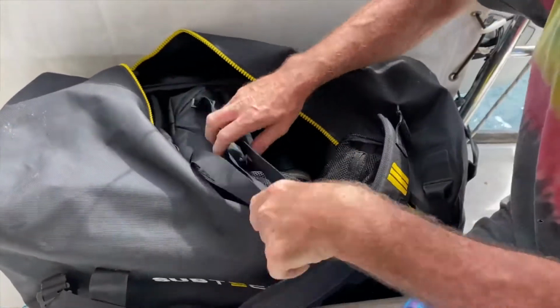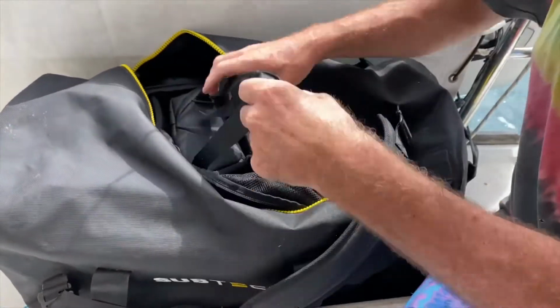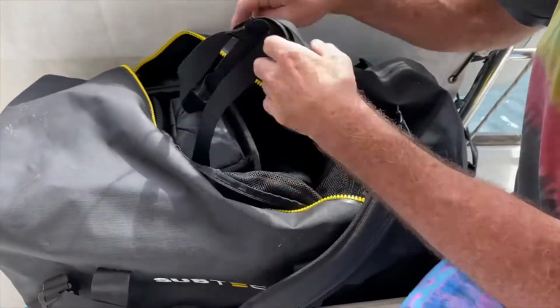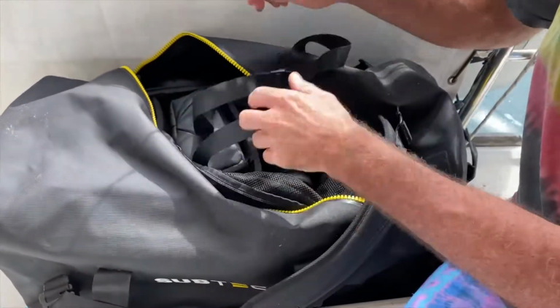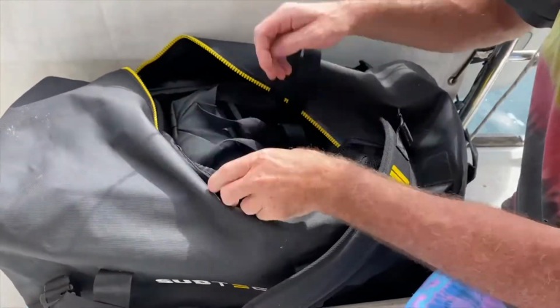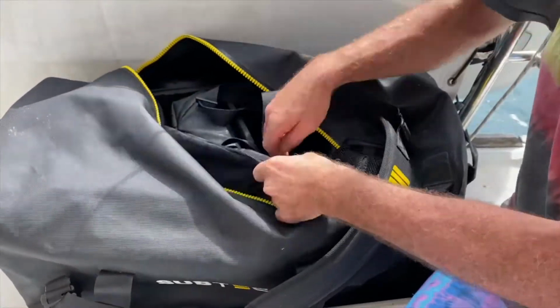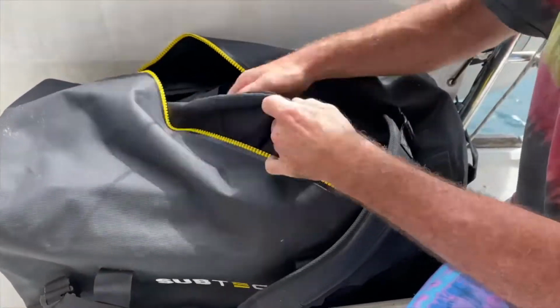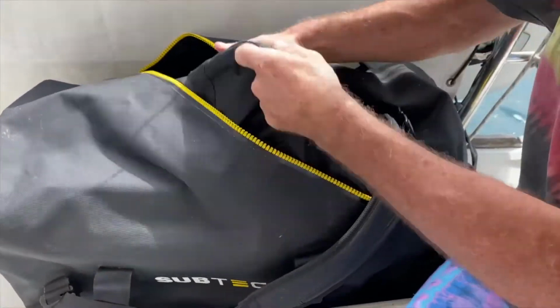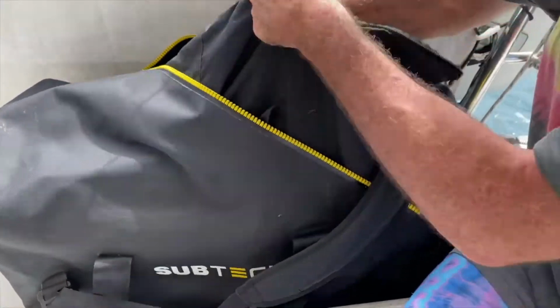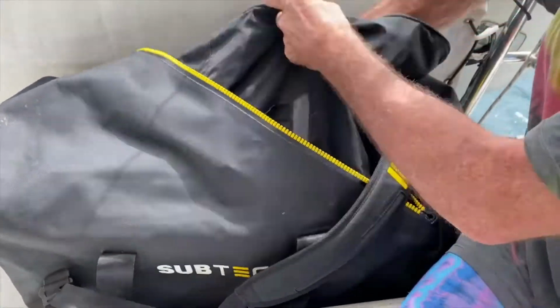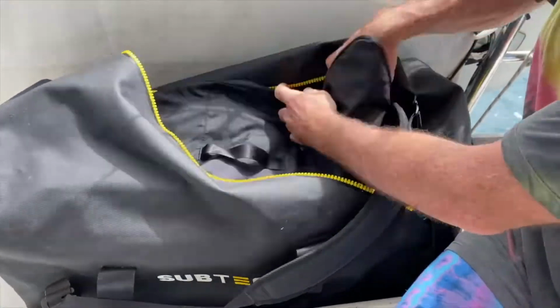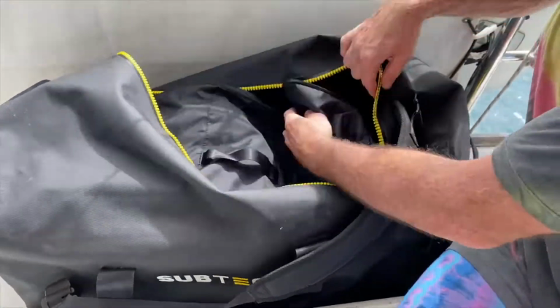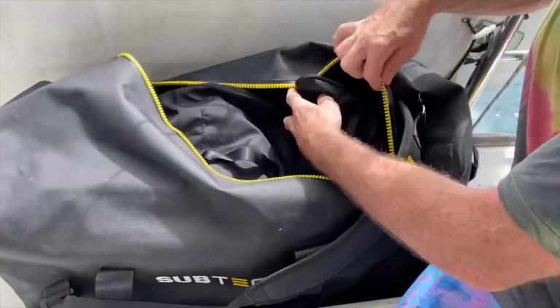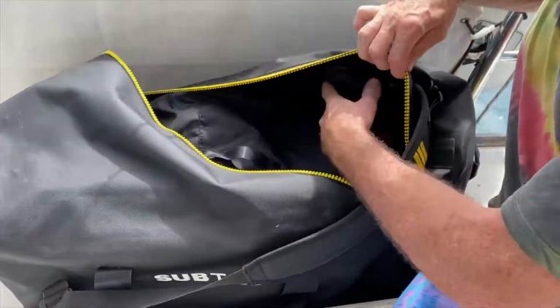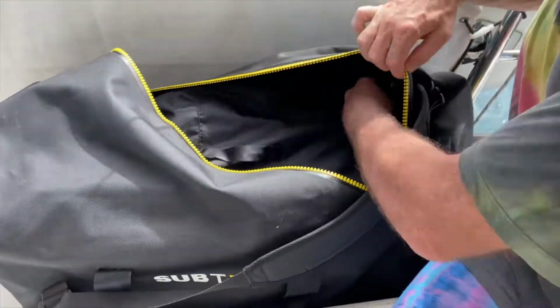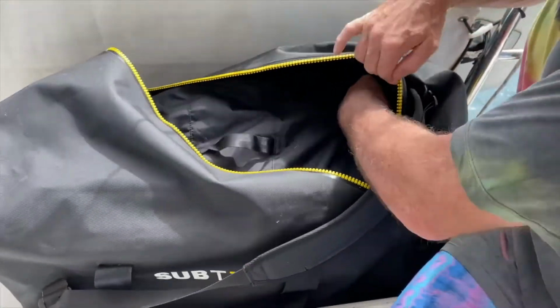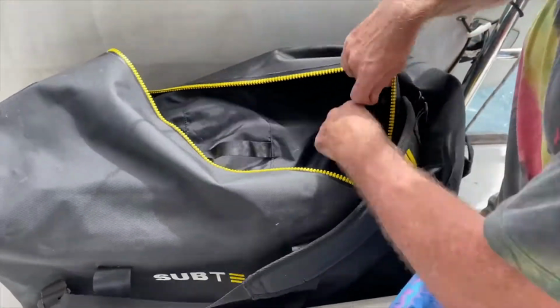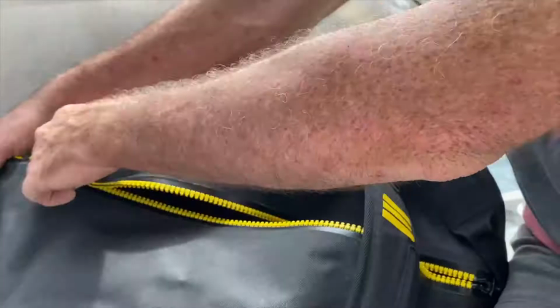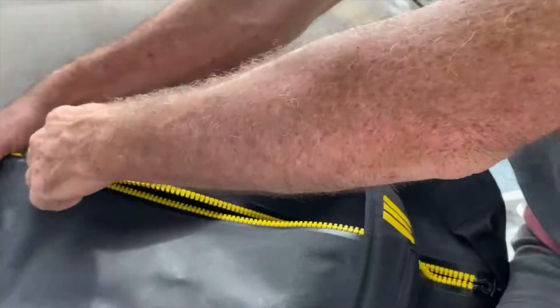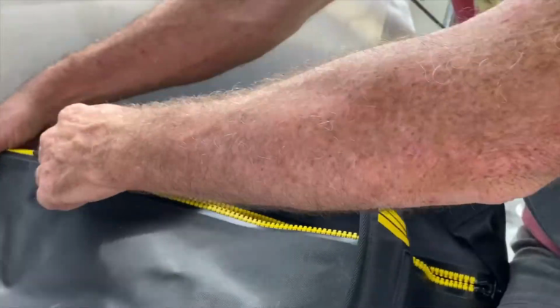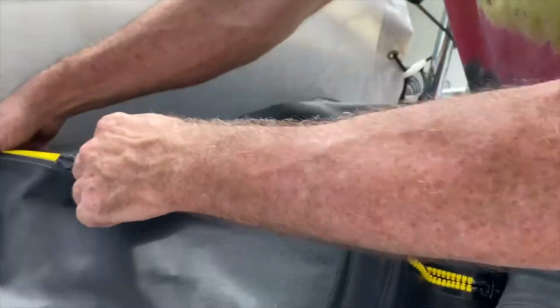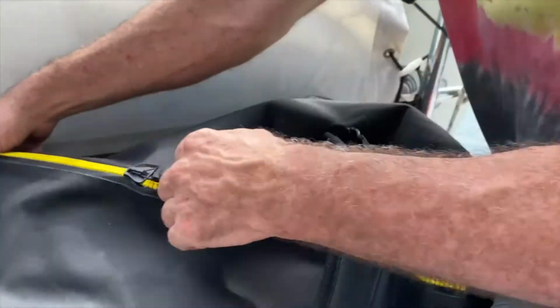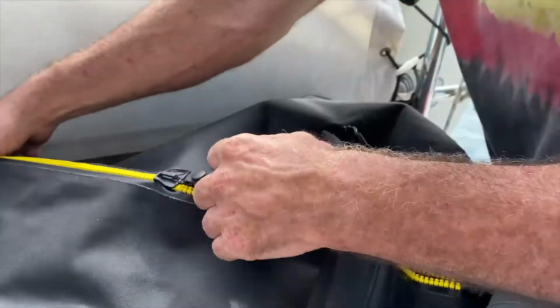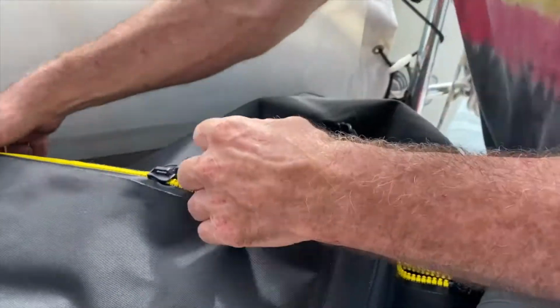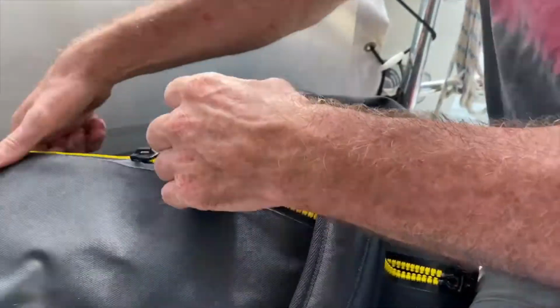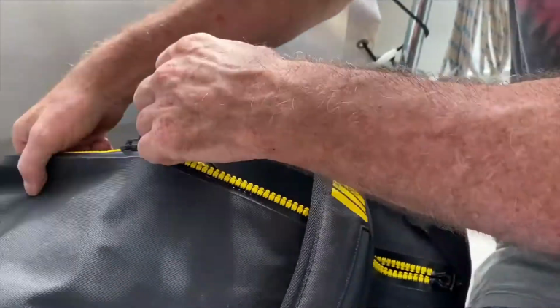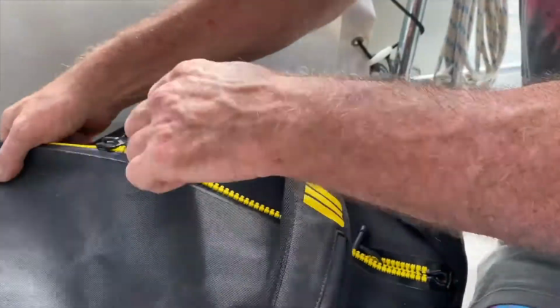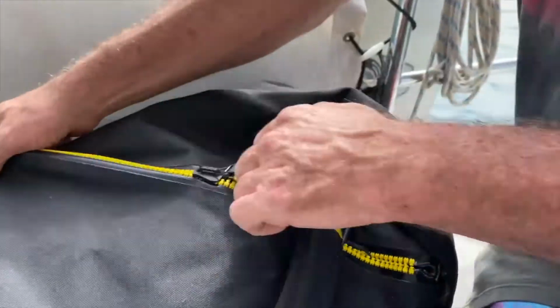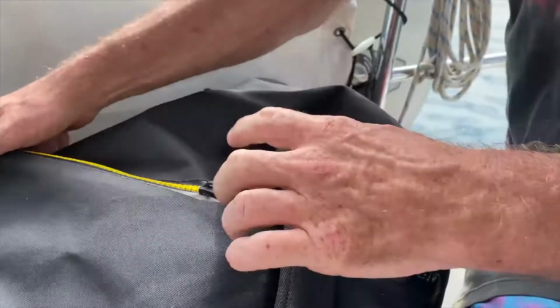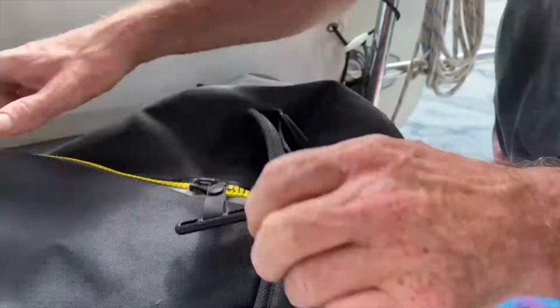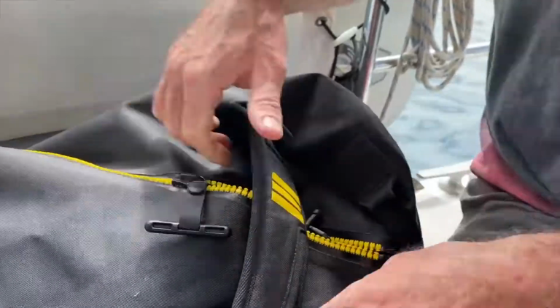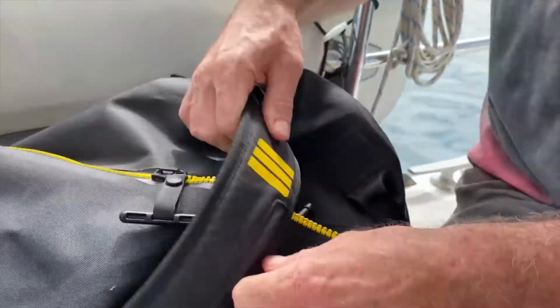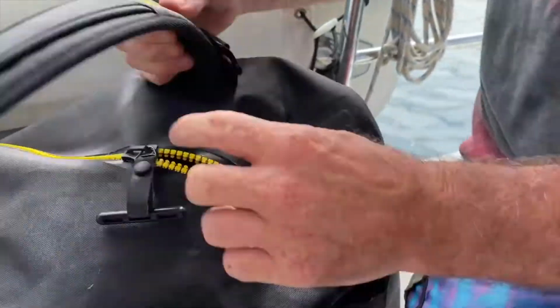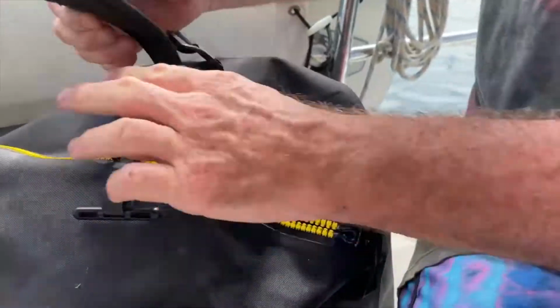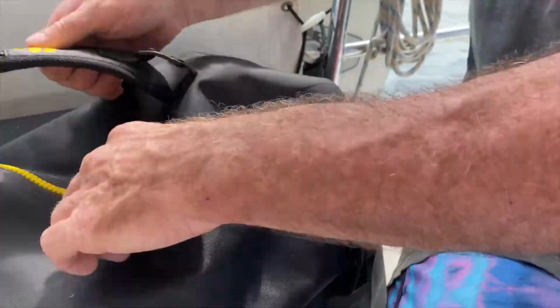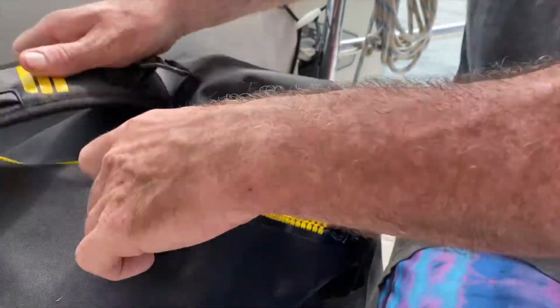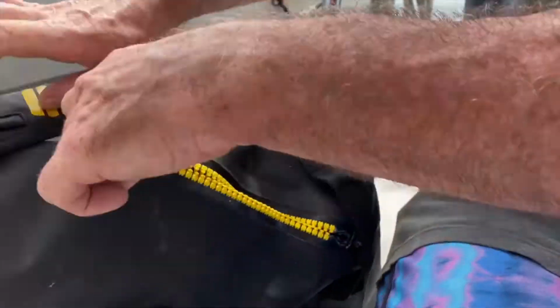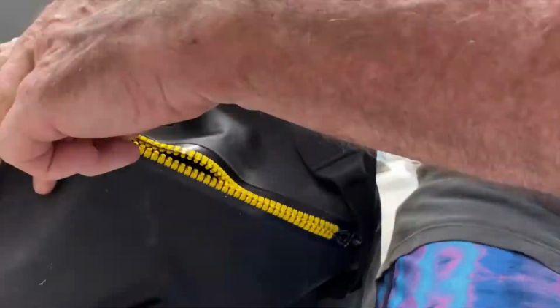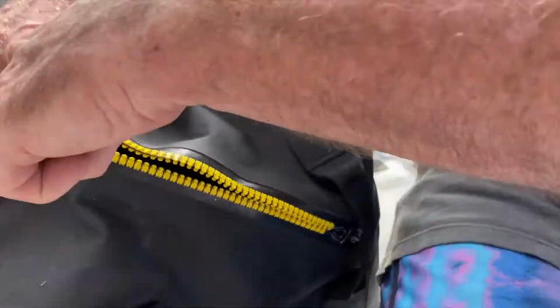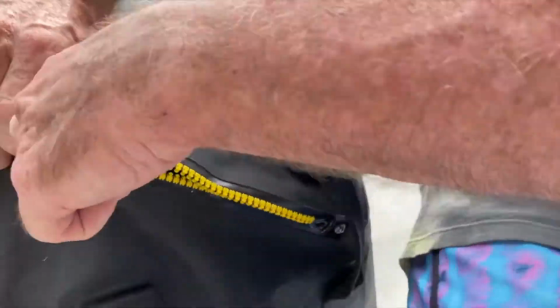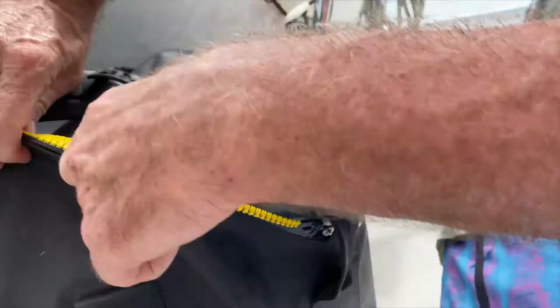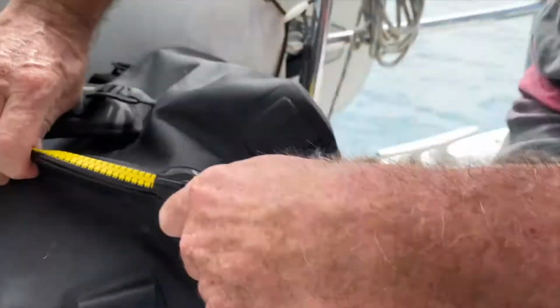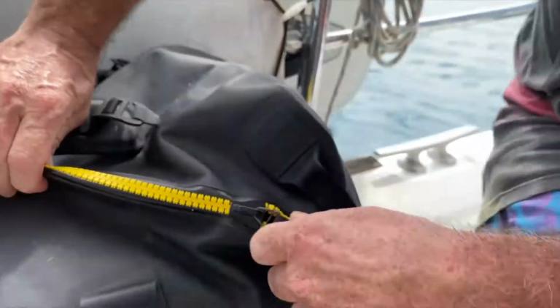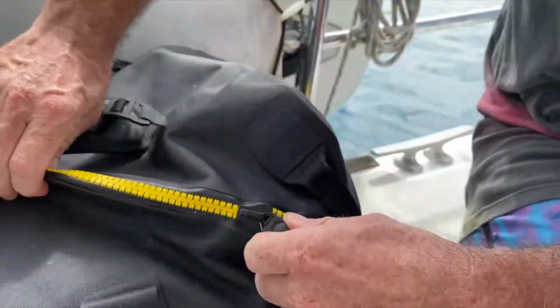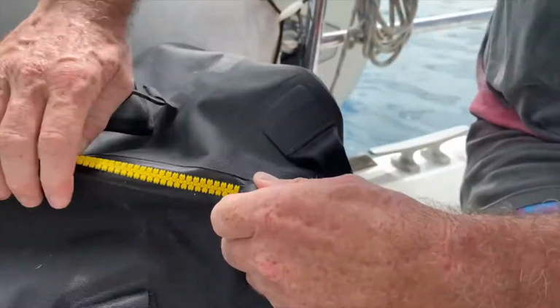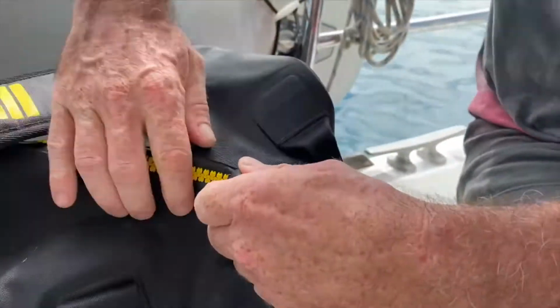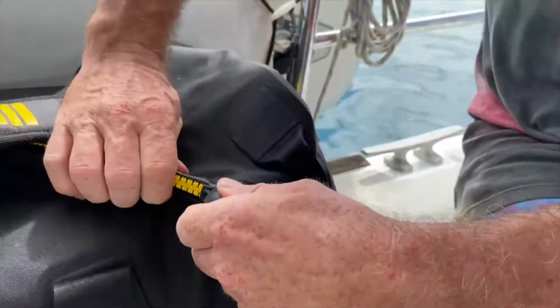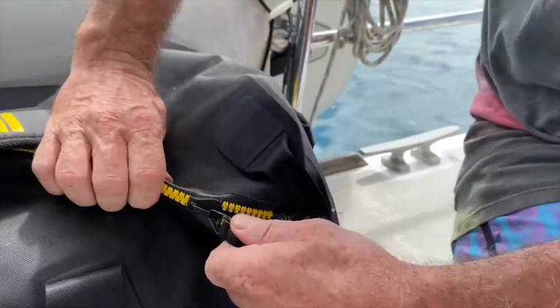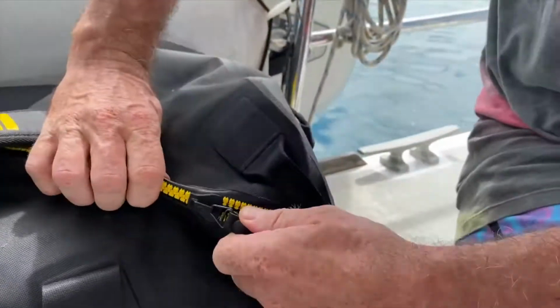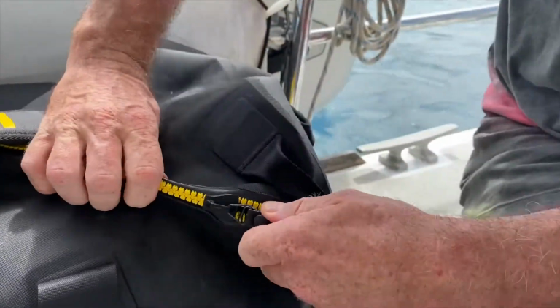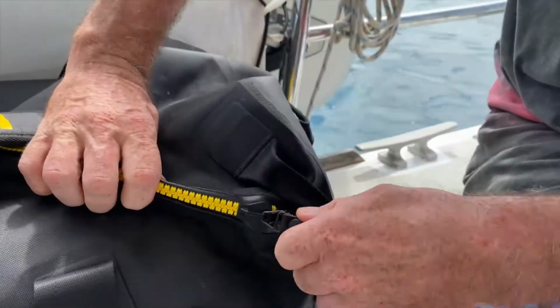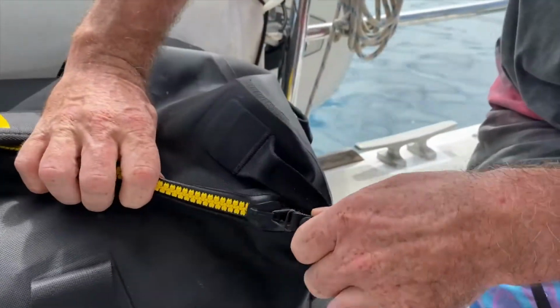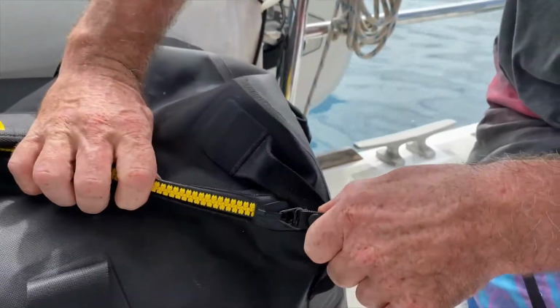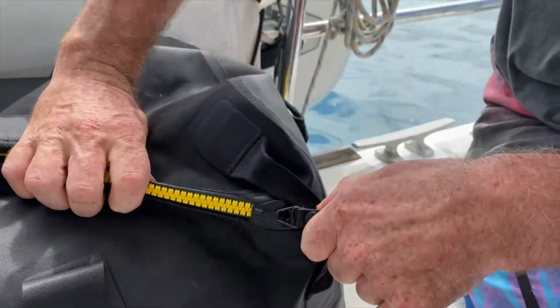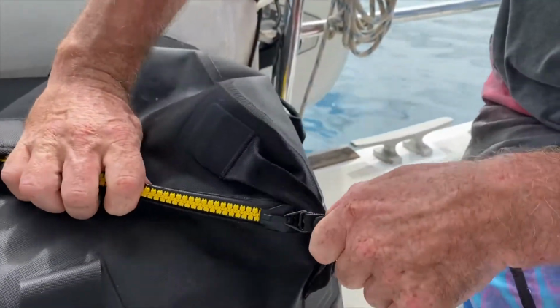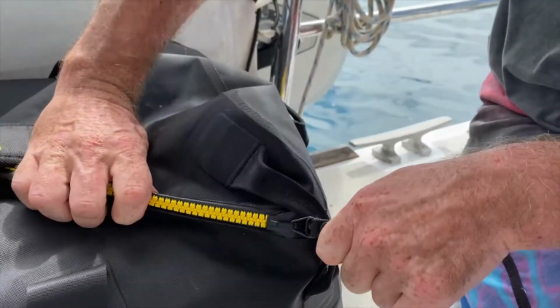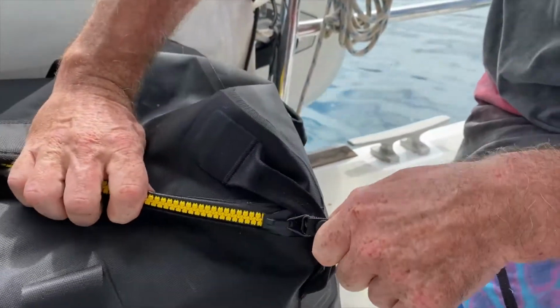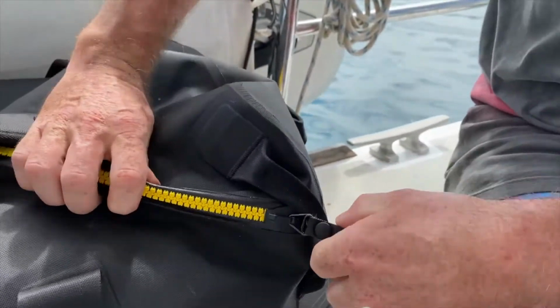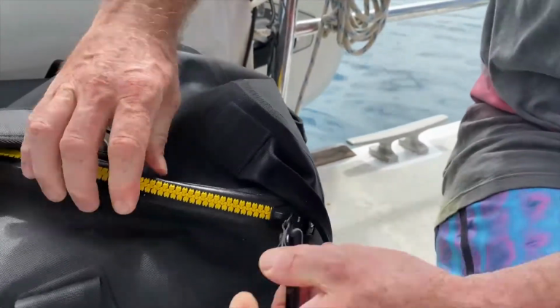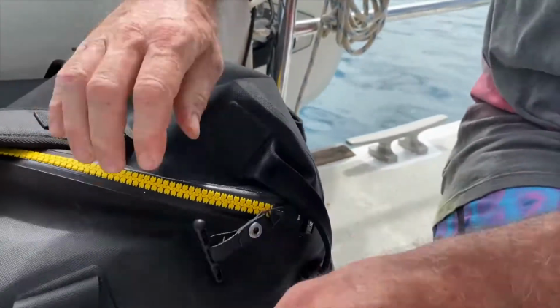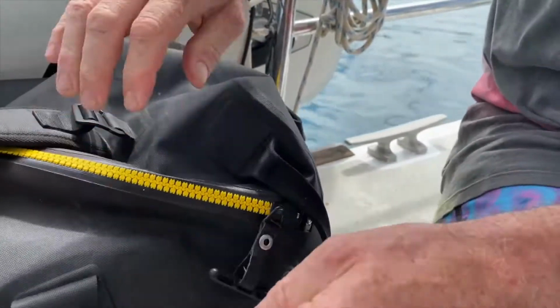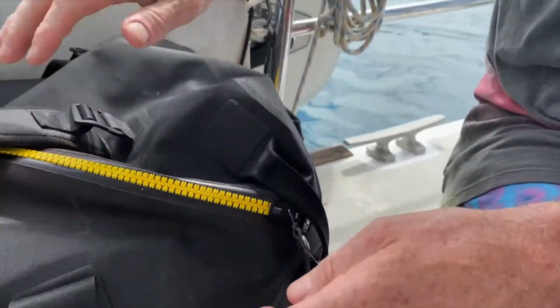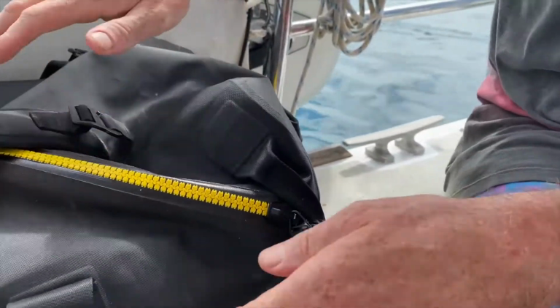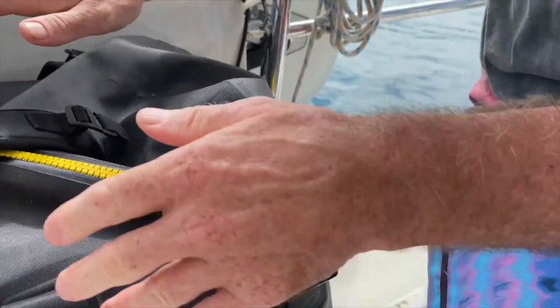The zip has this great big strong toggle on it and just zips right to the end. Boom. Waterproof.